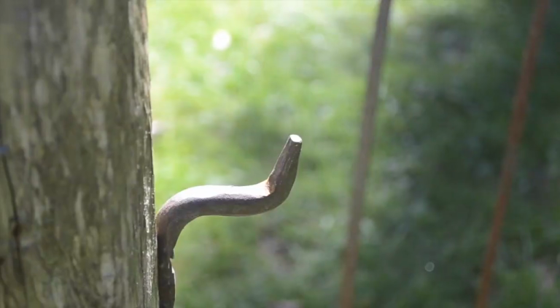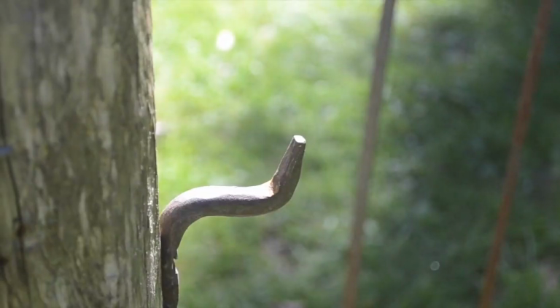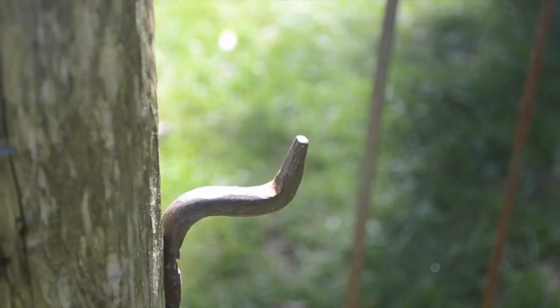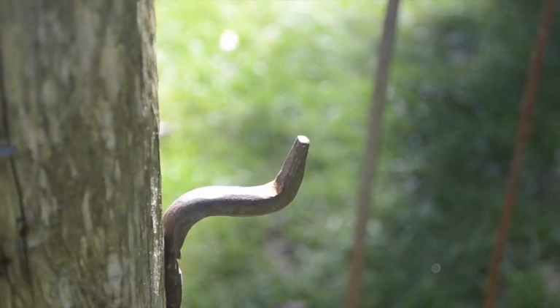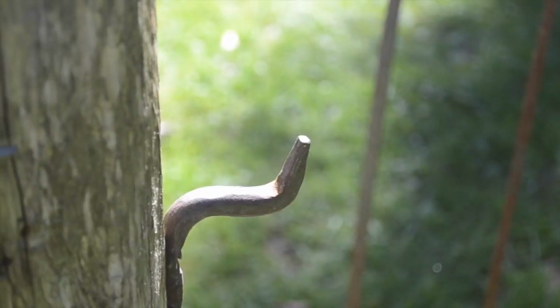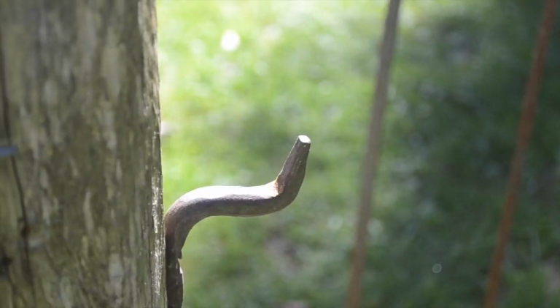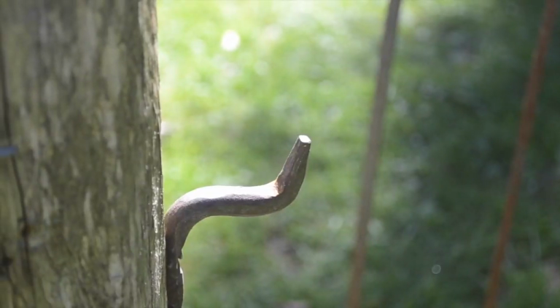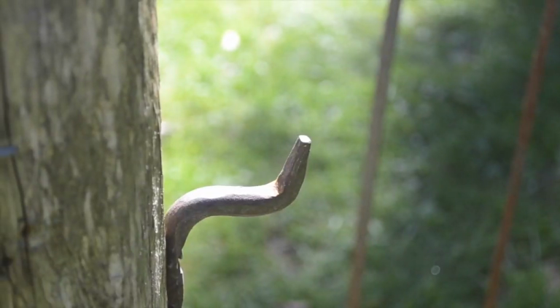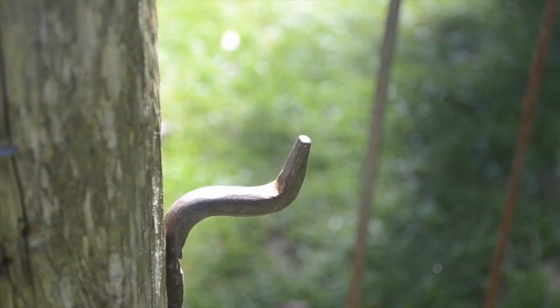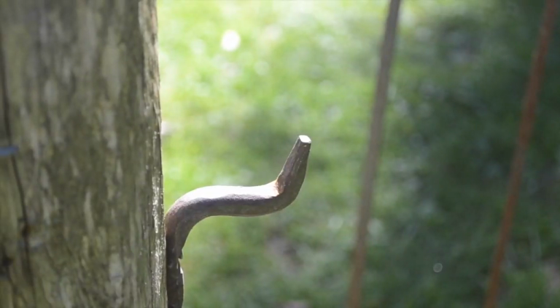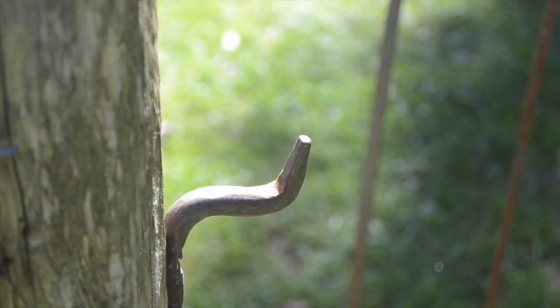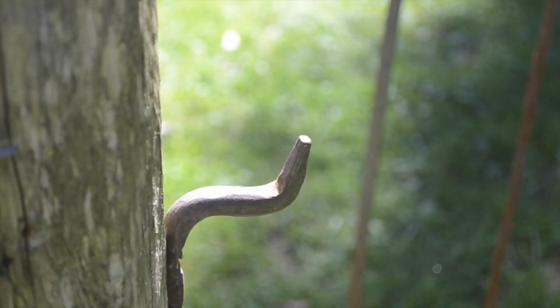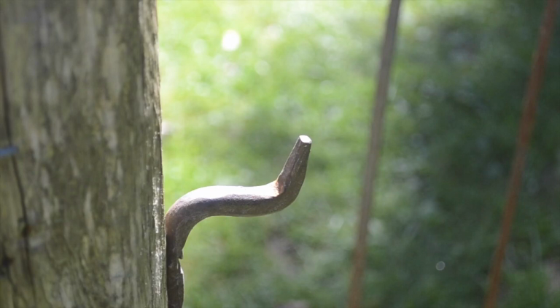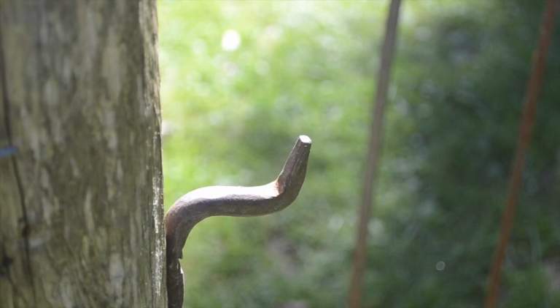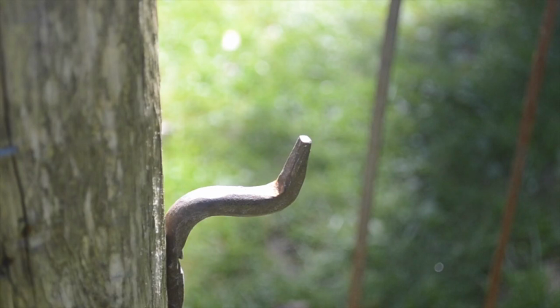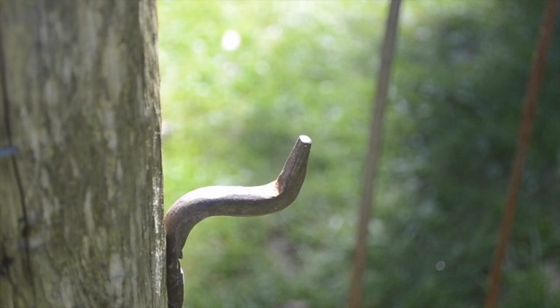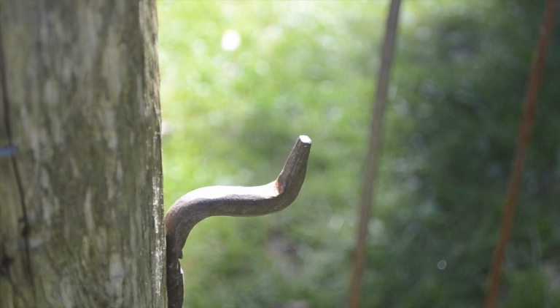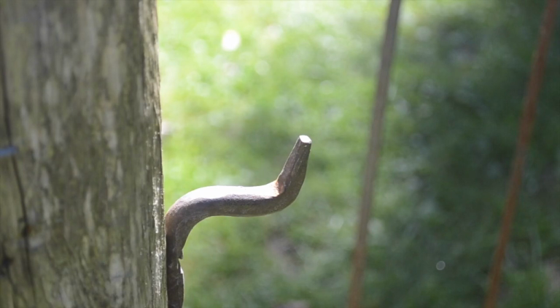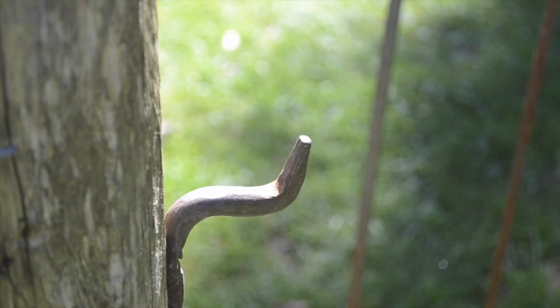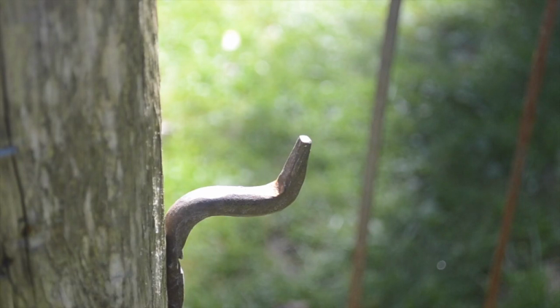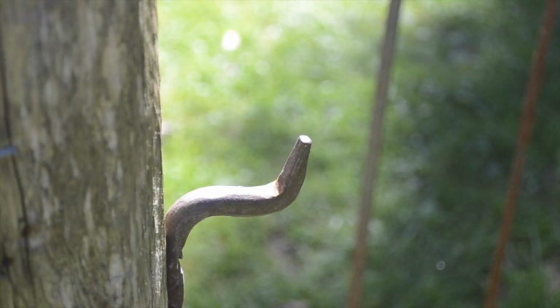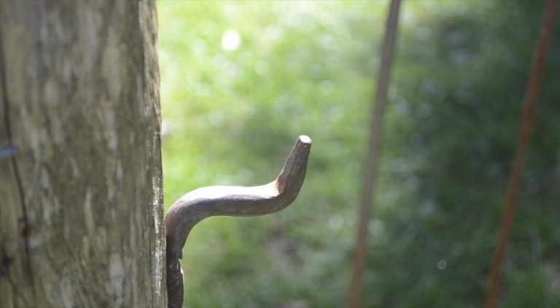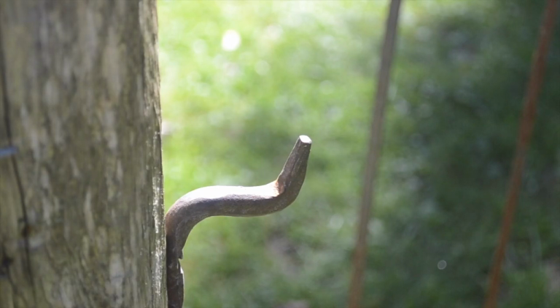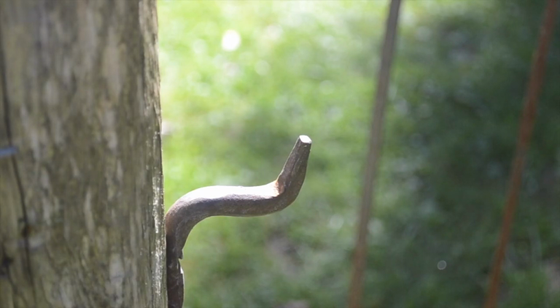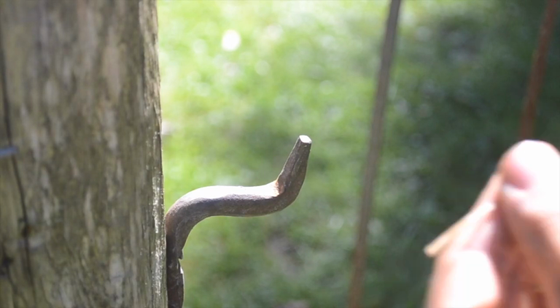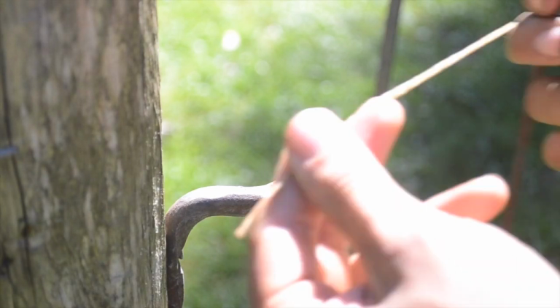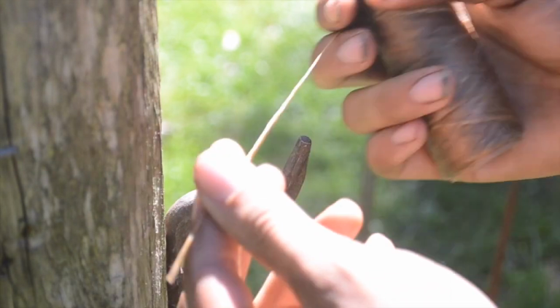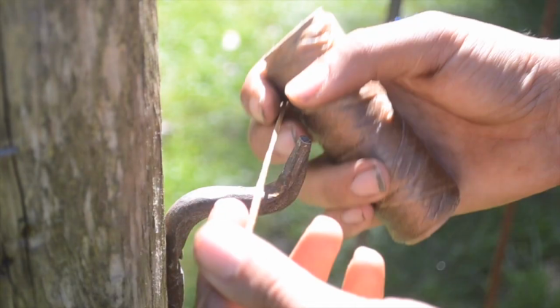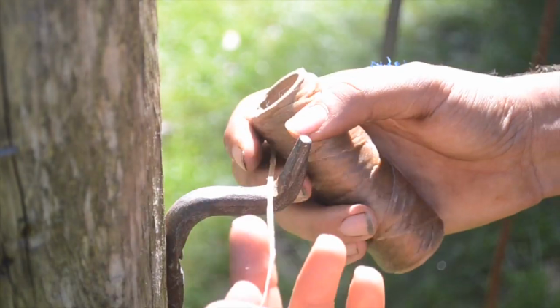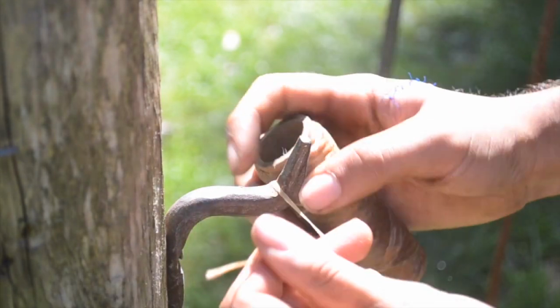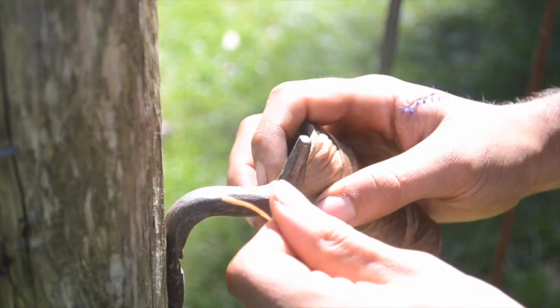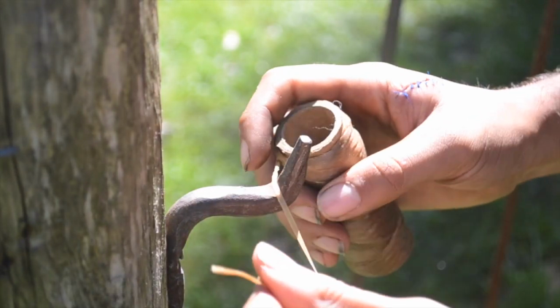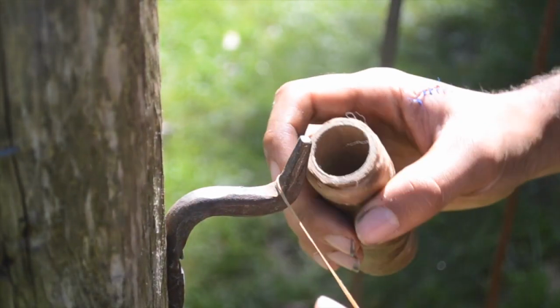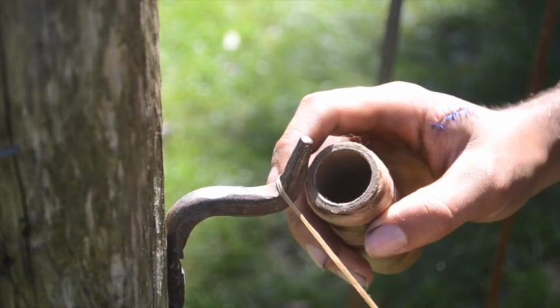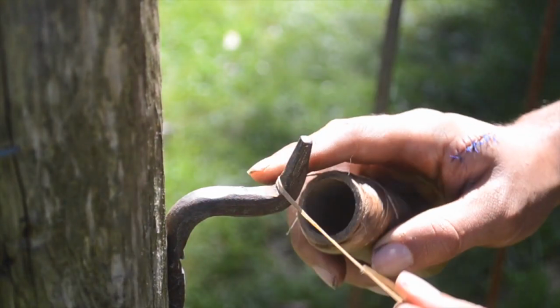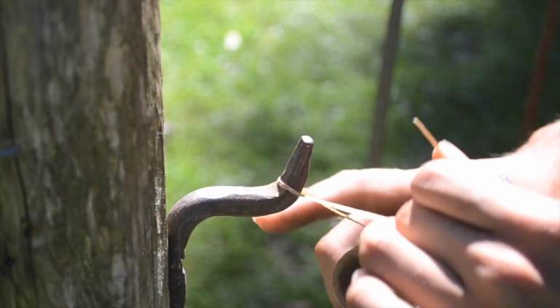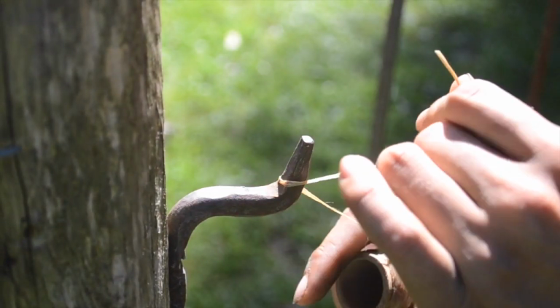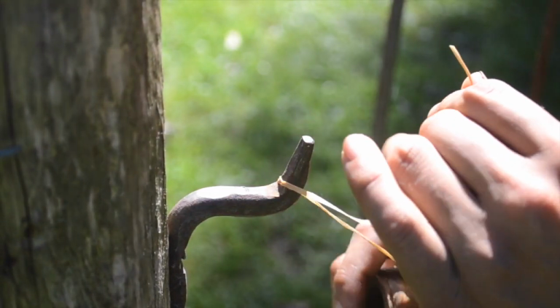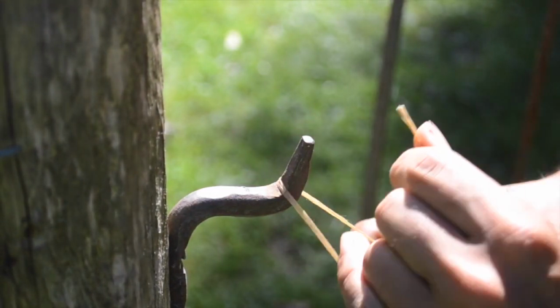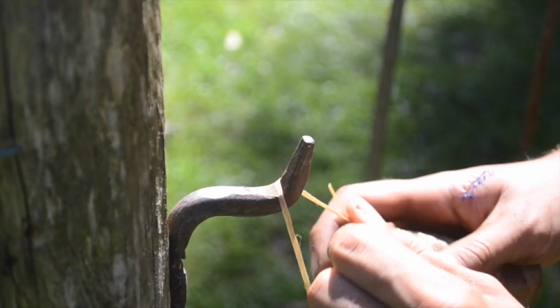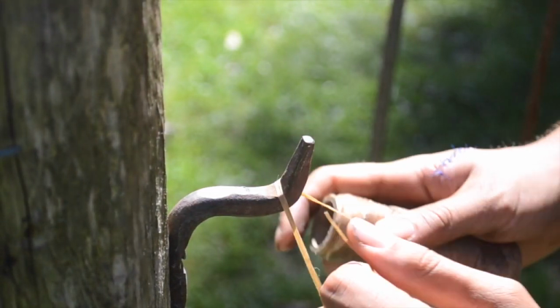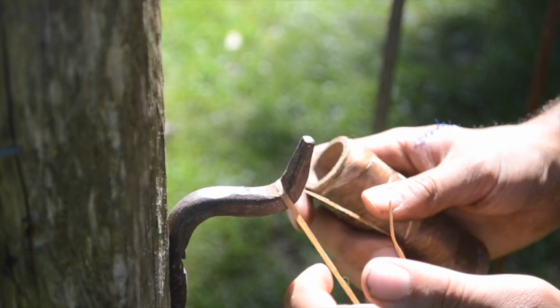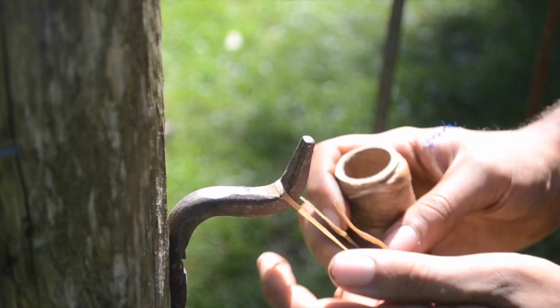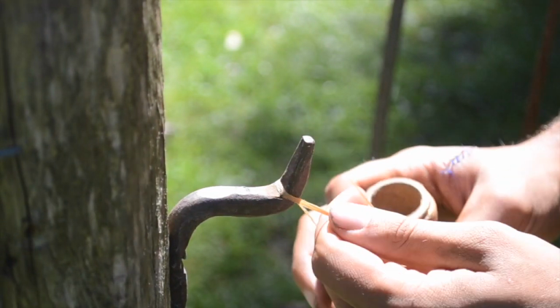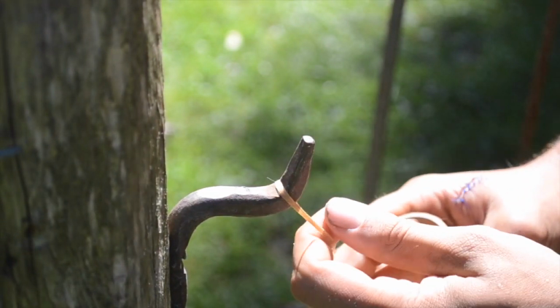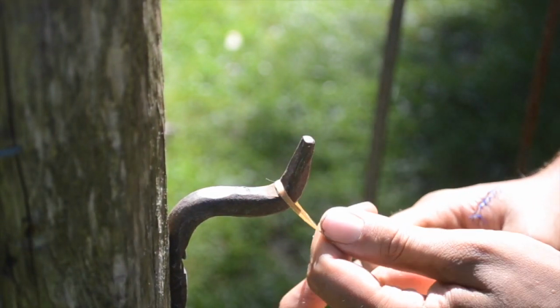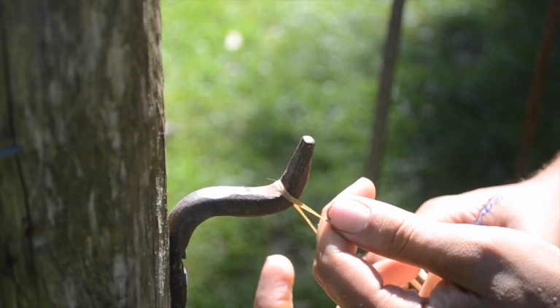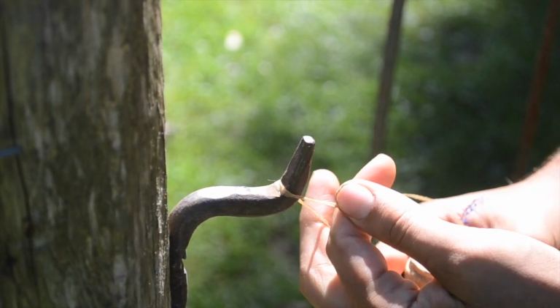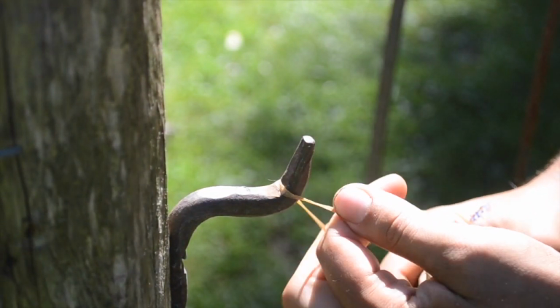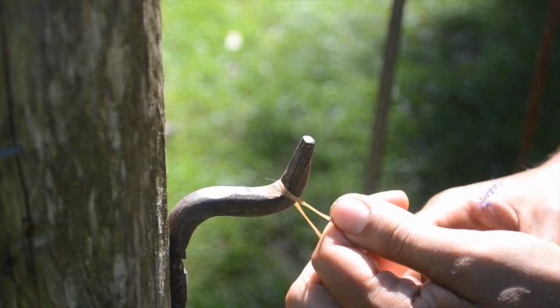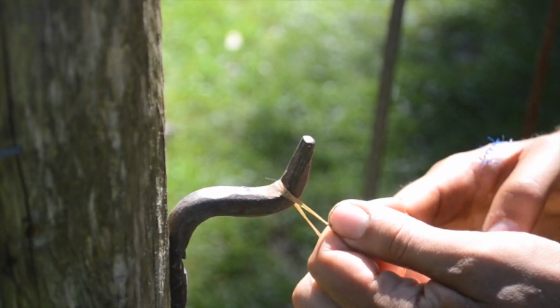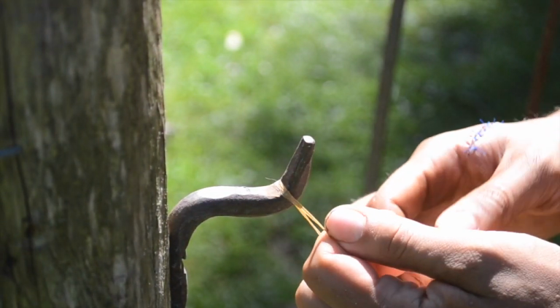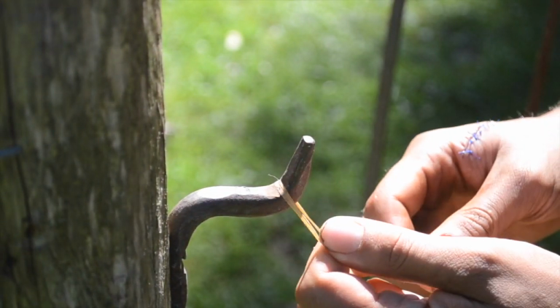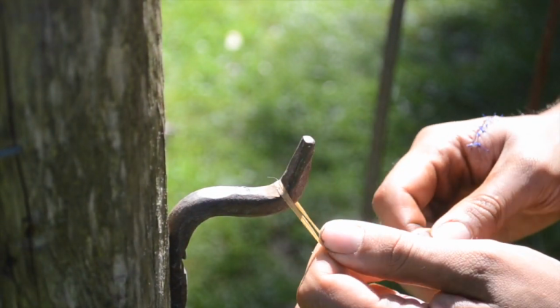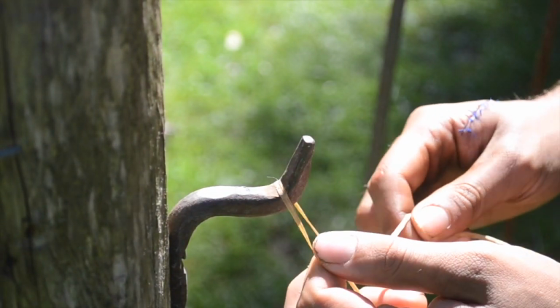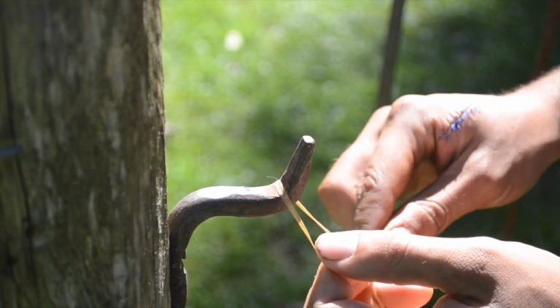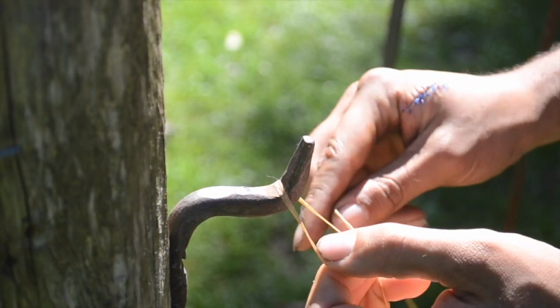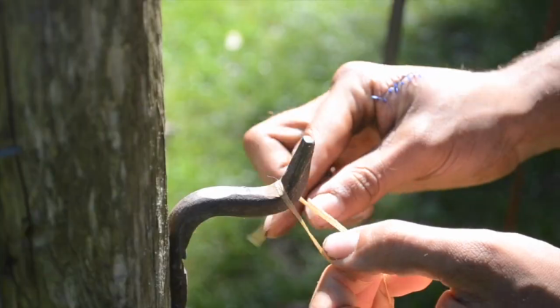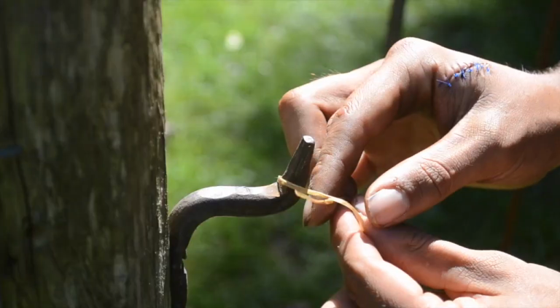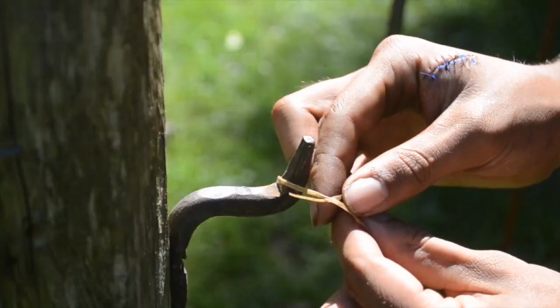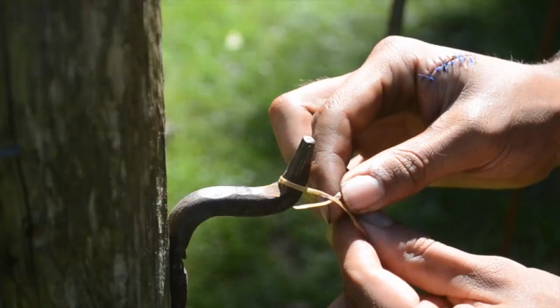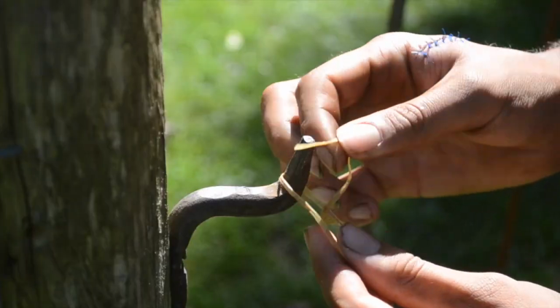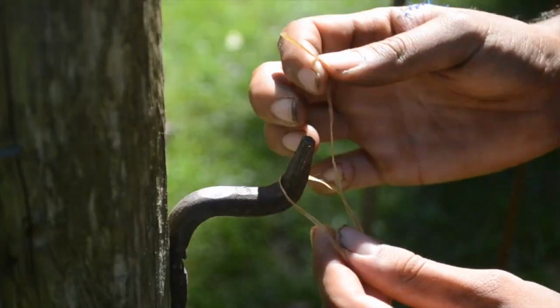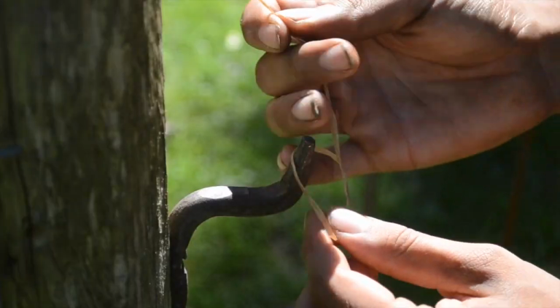Now I'm going to tie one end of the string to this hook that's in the wall. If you don't have a hook in a wall, you can use a tree with a broken off branch.